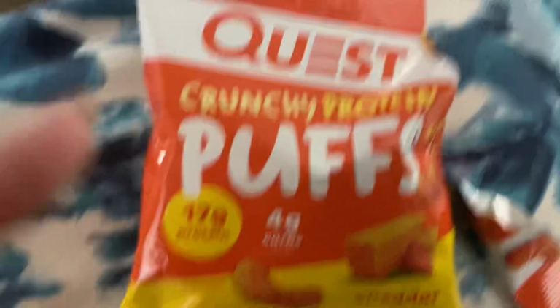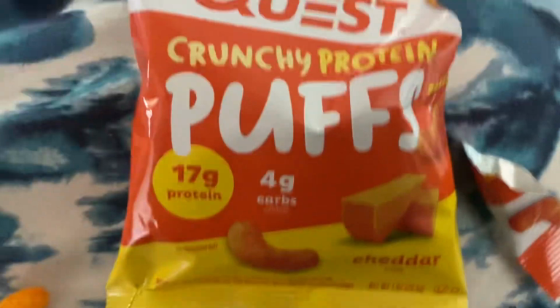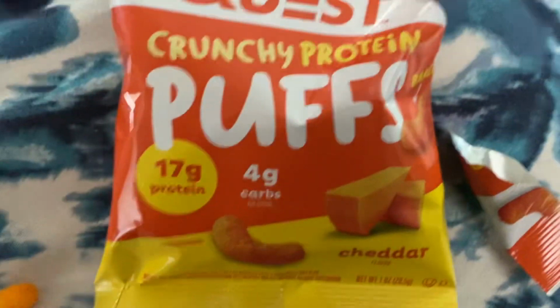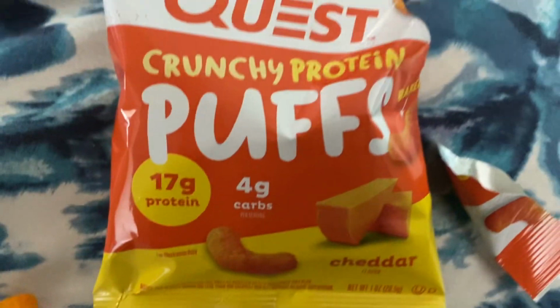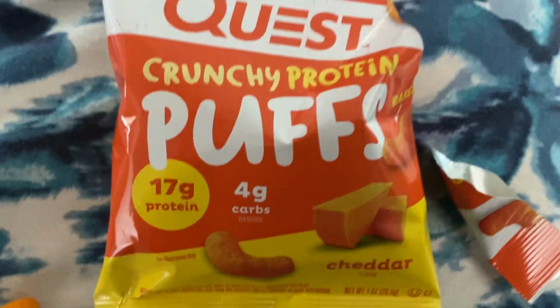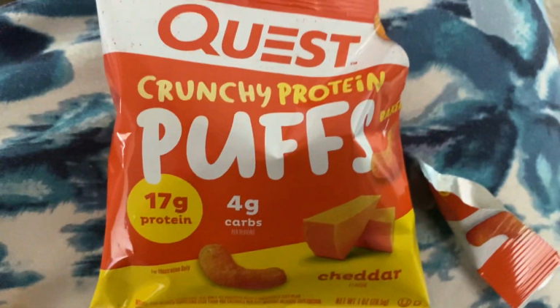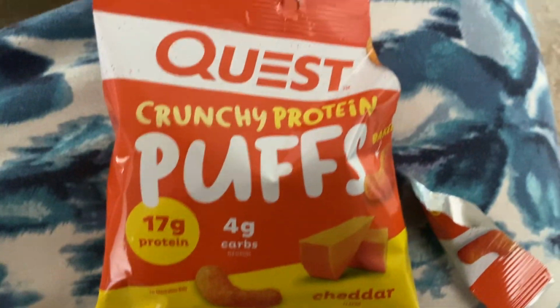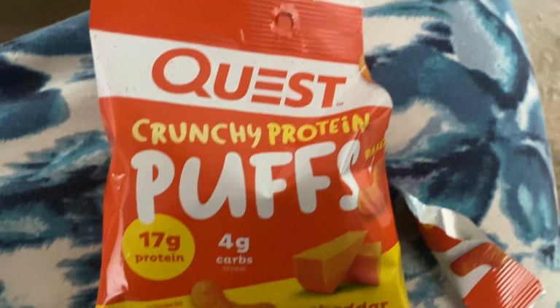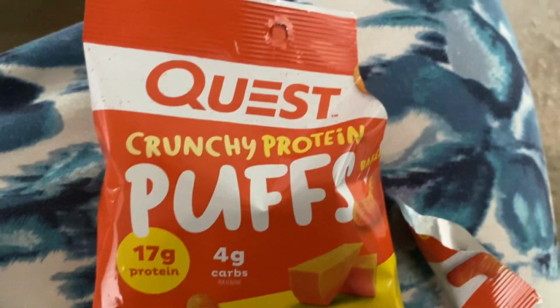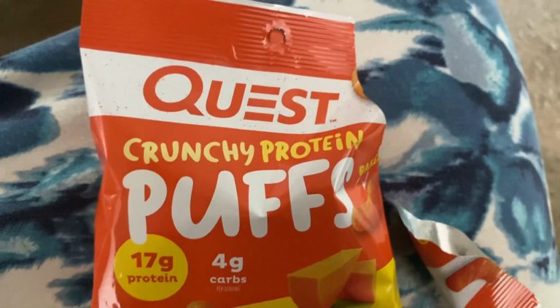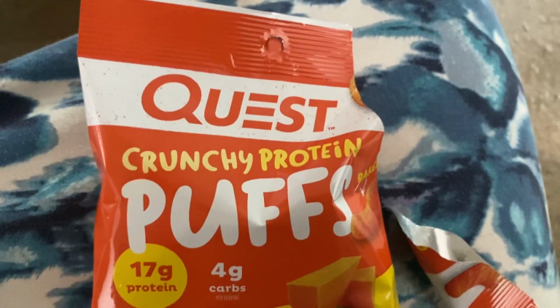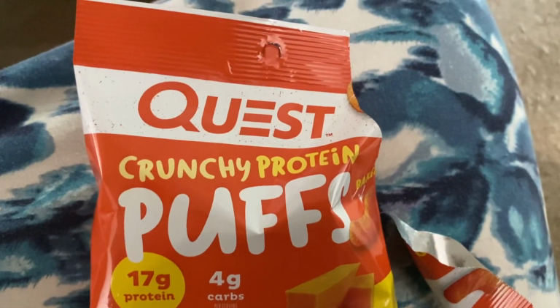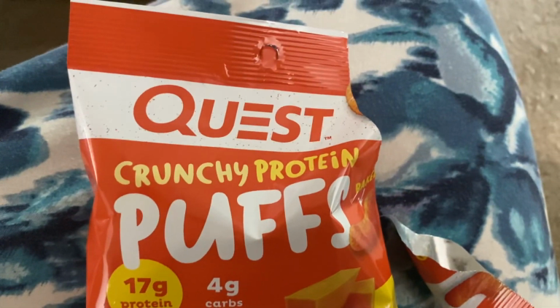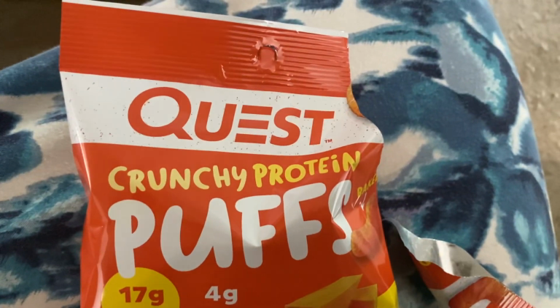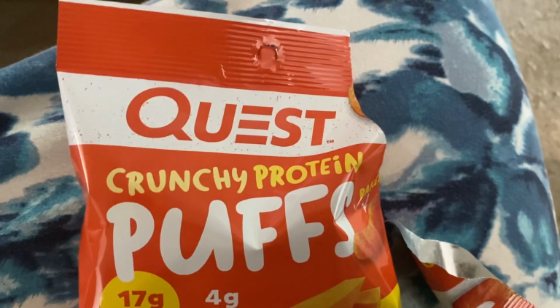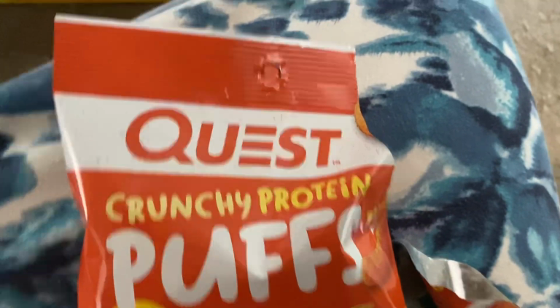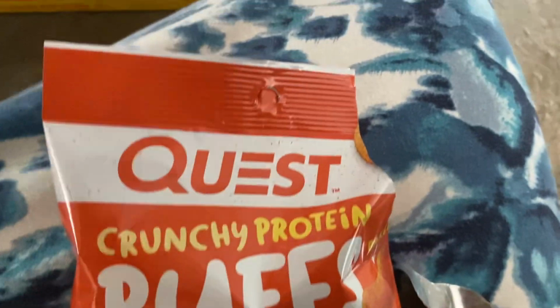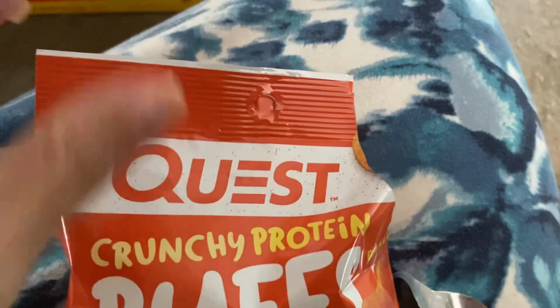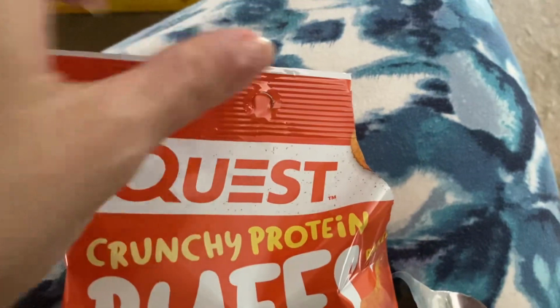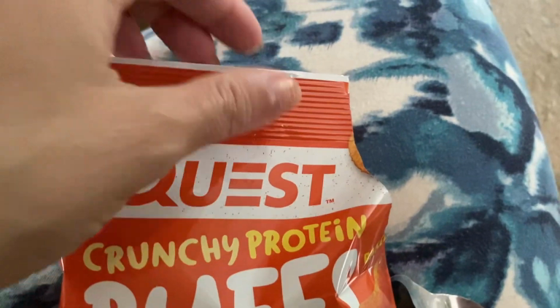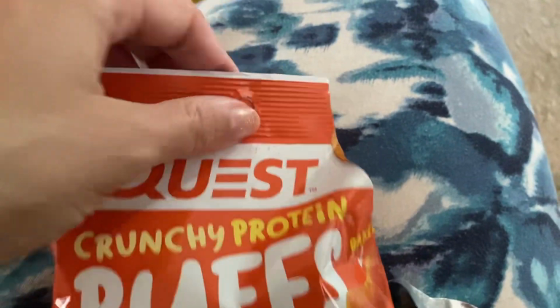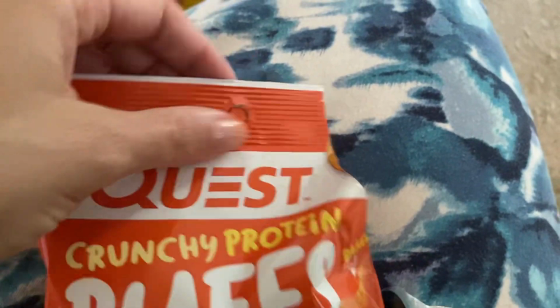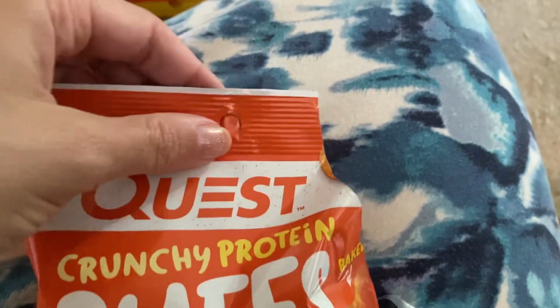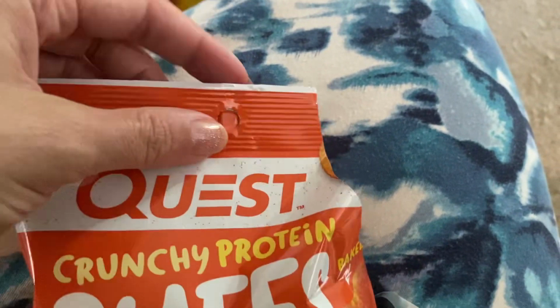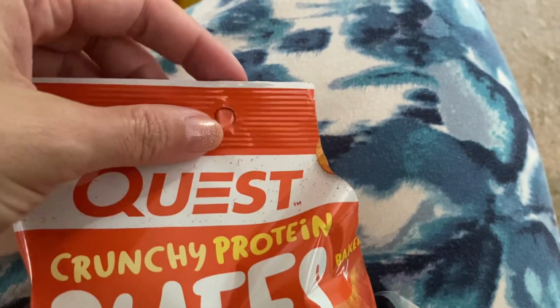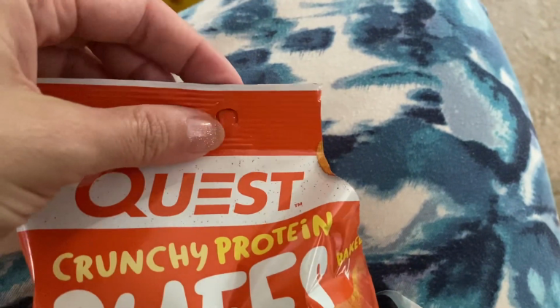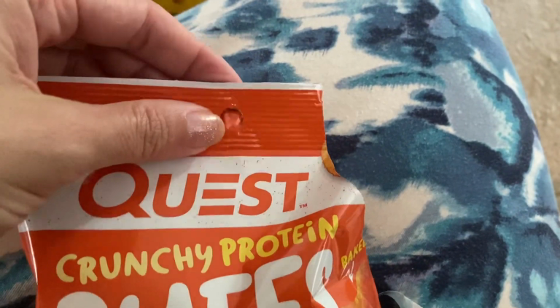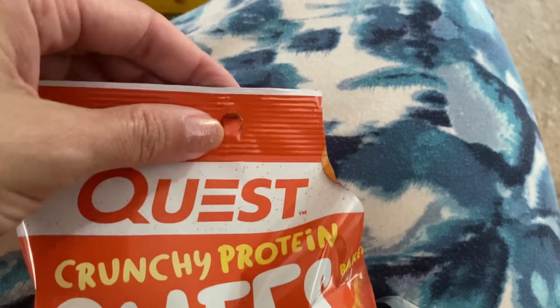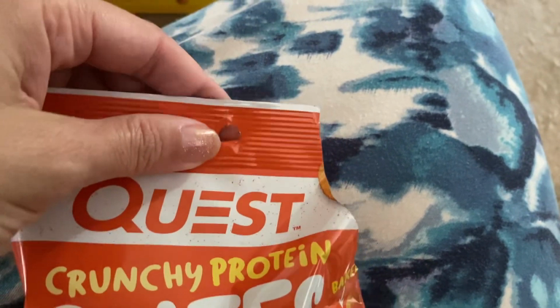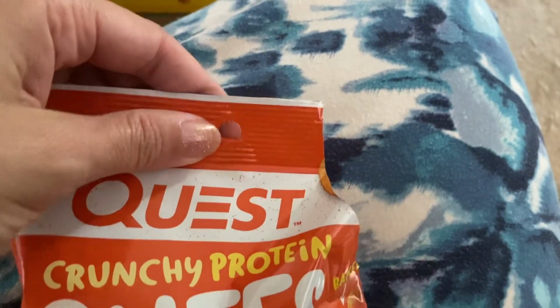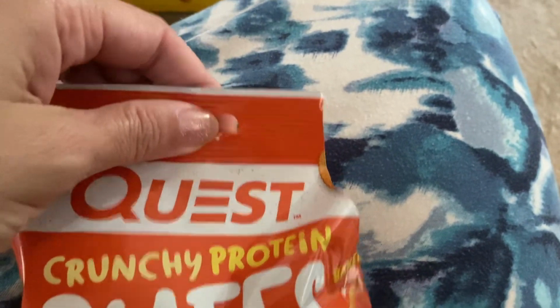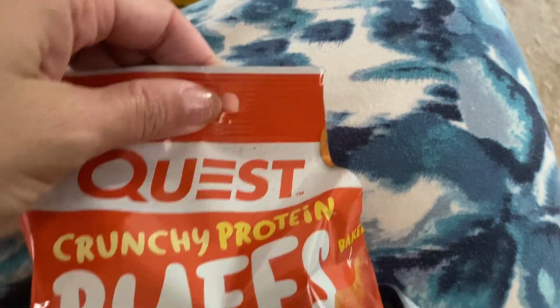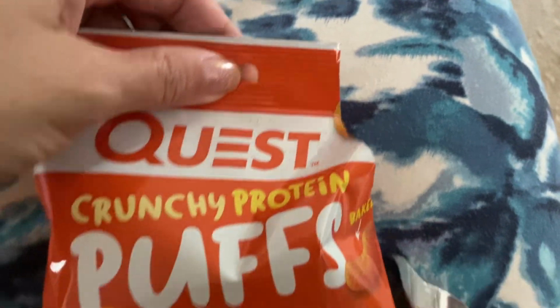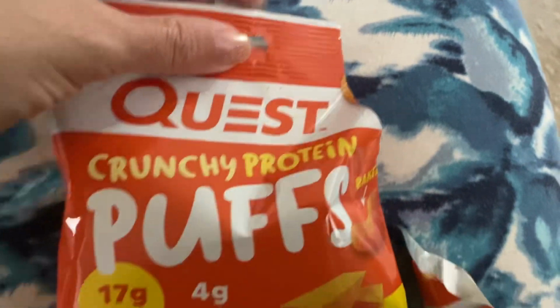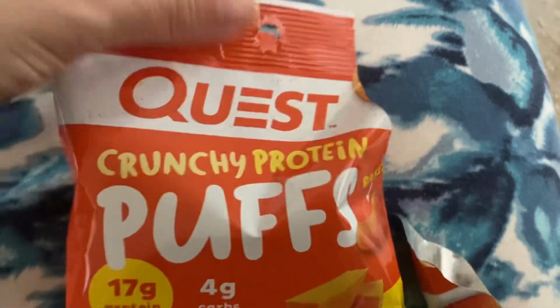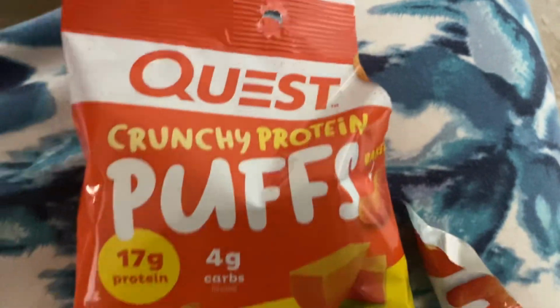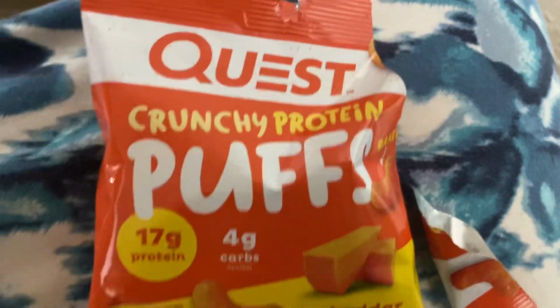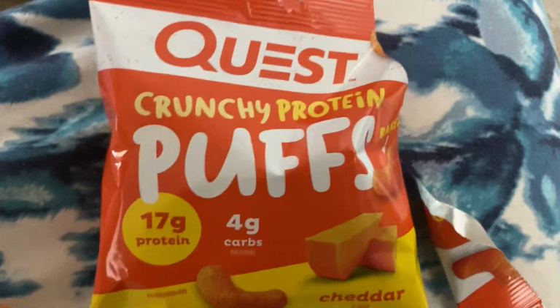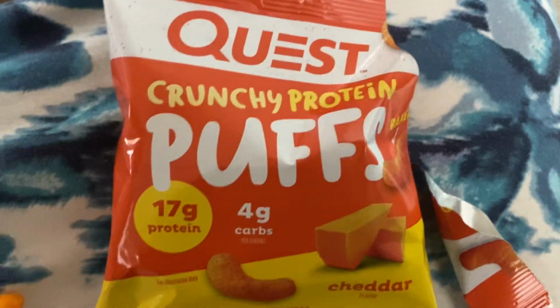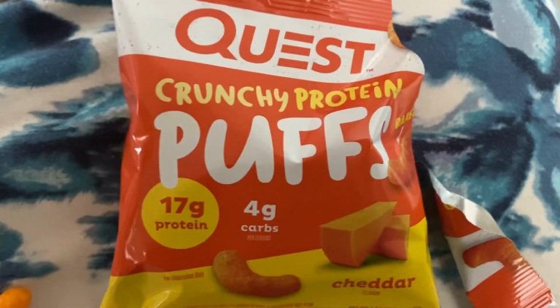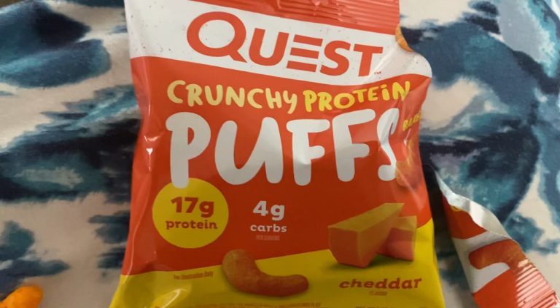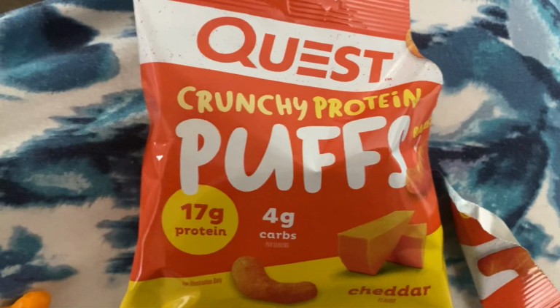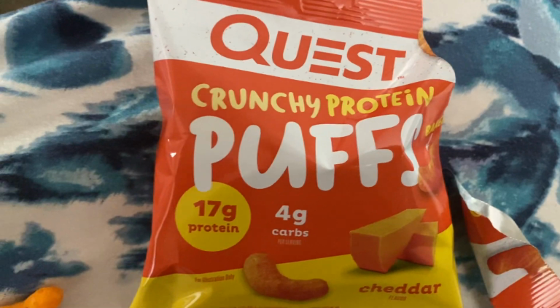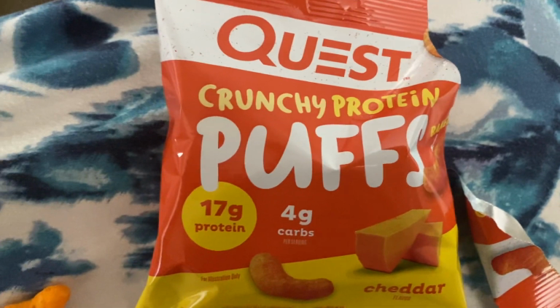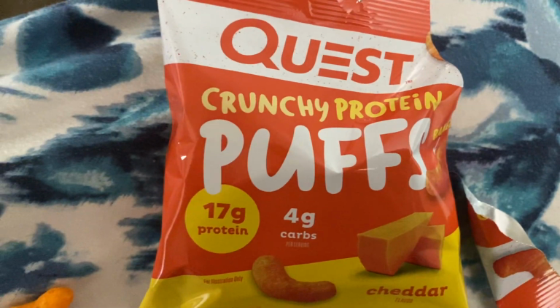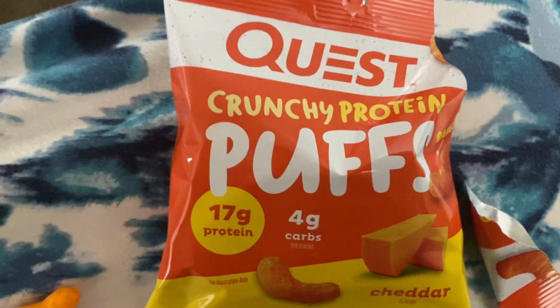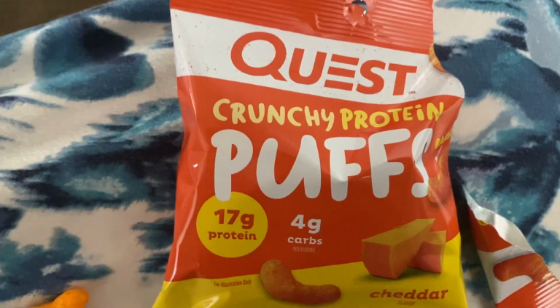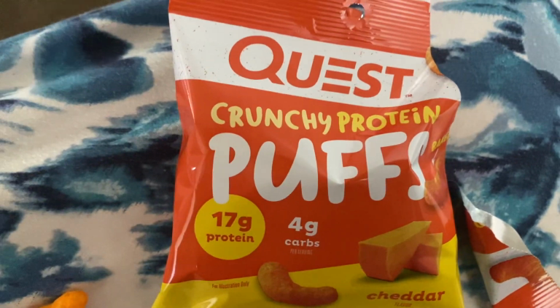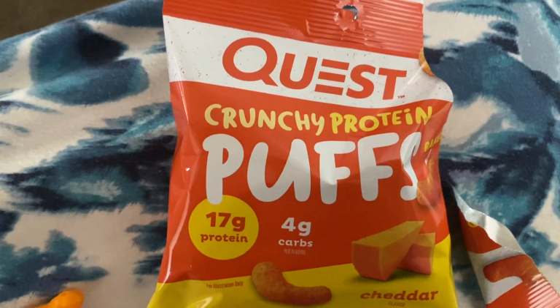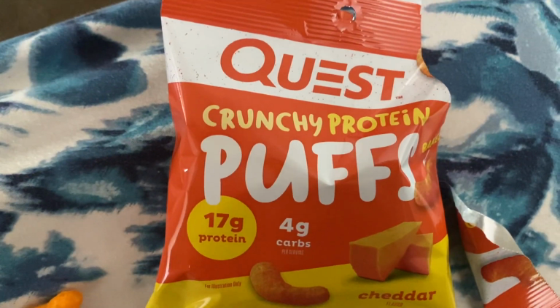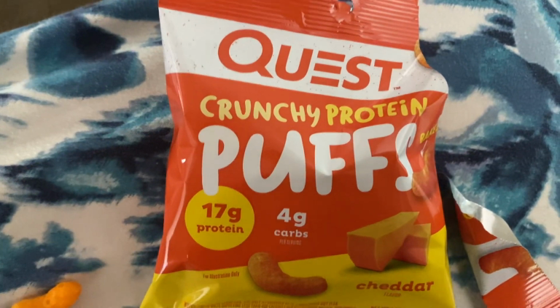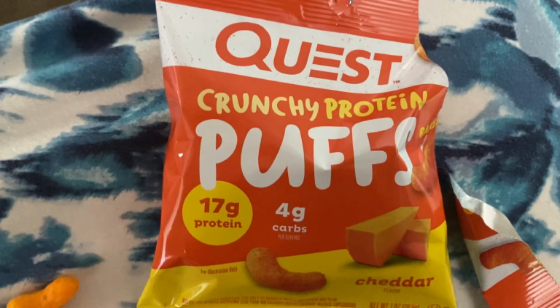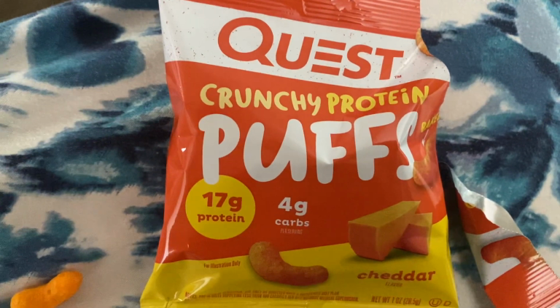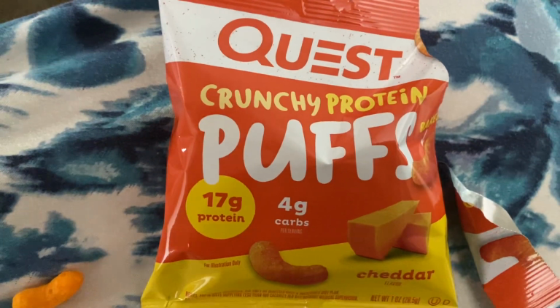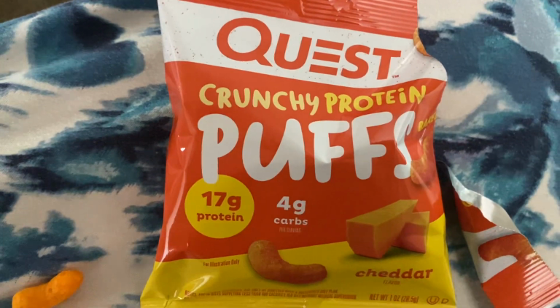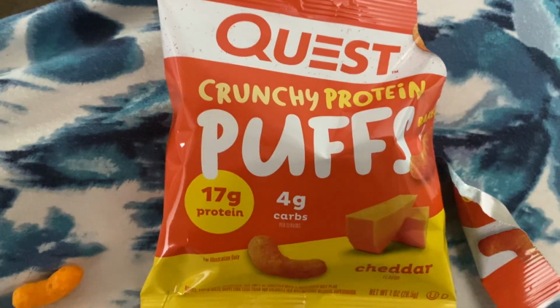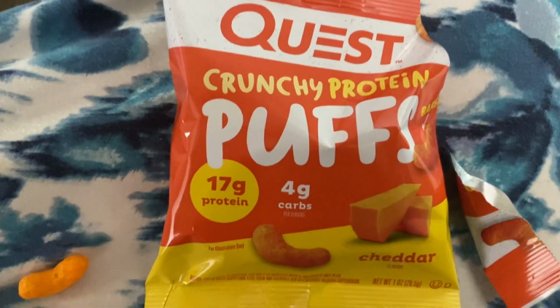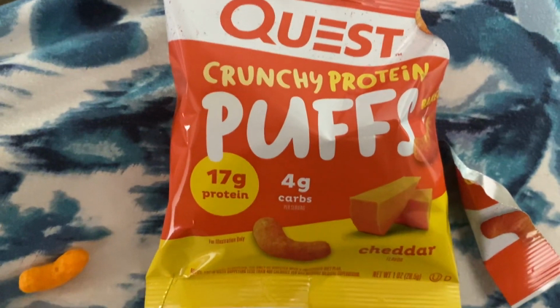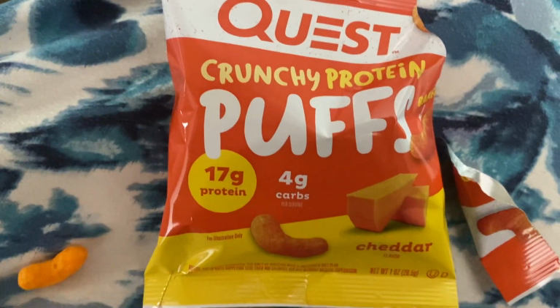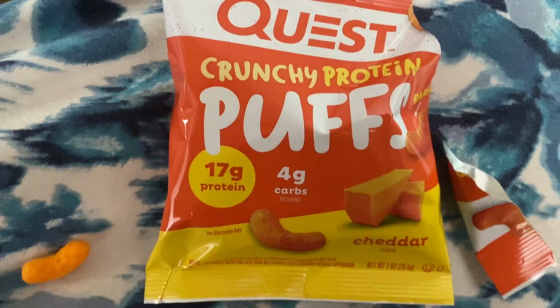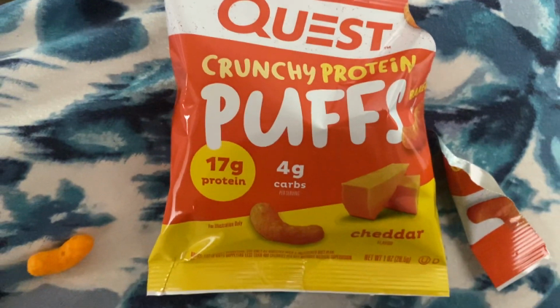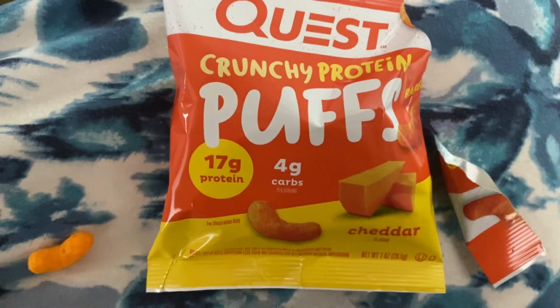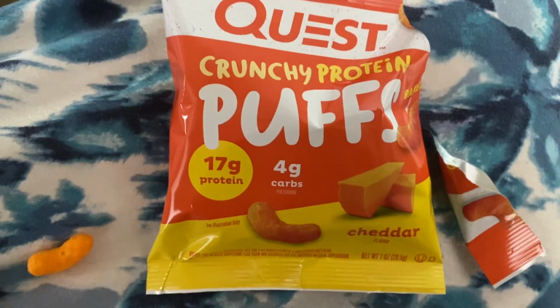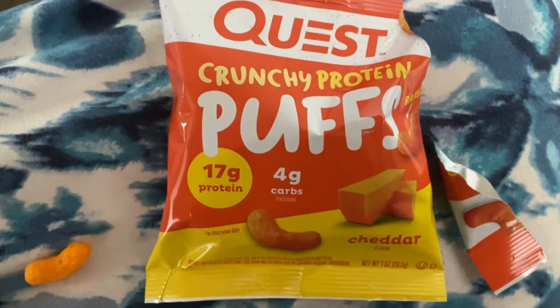Super delicious. I really enjoy them and I can't wait to snack on a whole bunch of these.